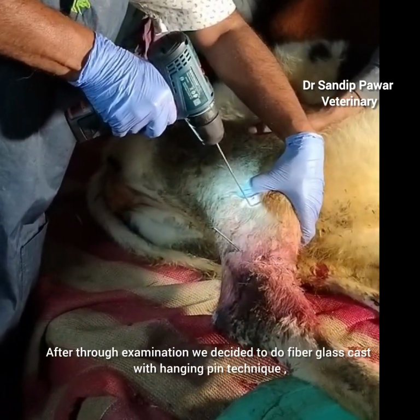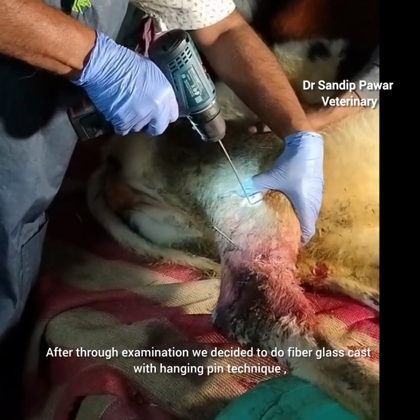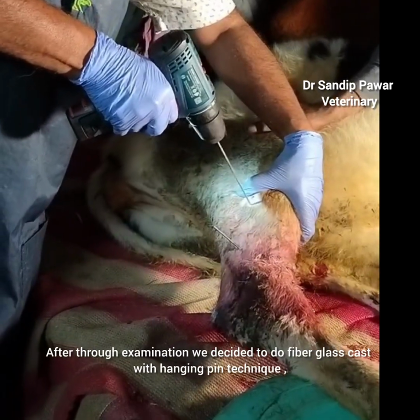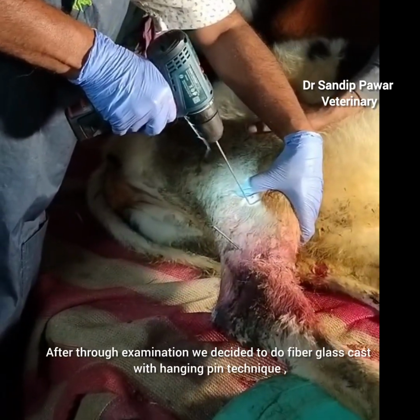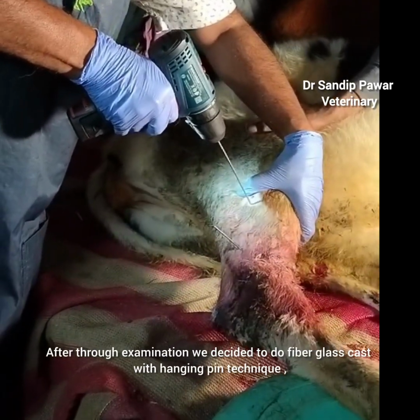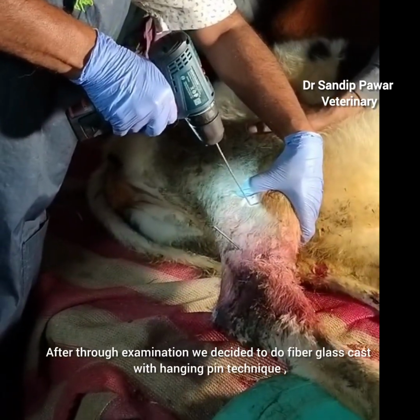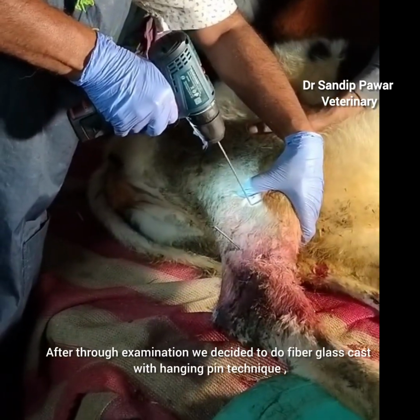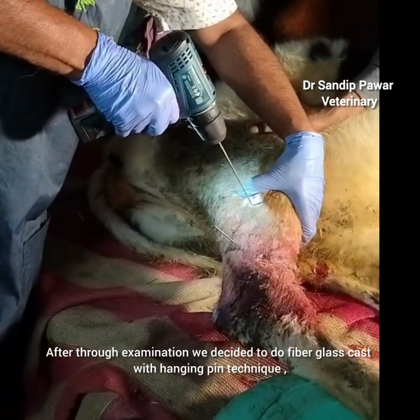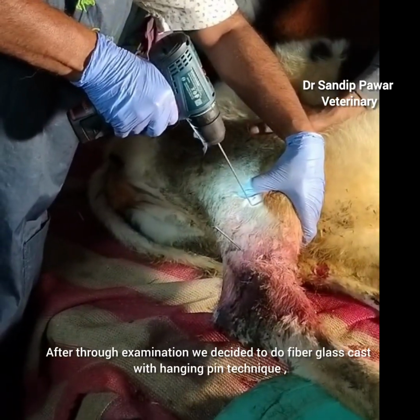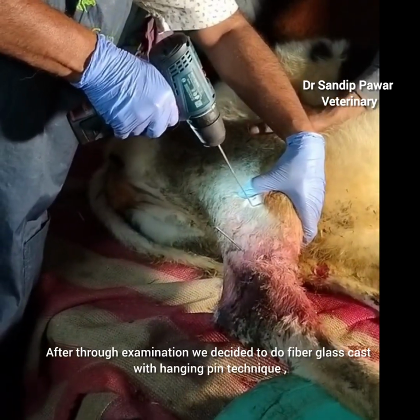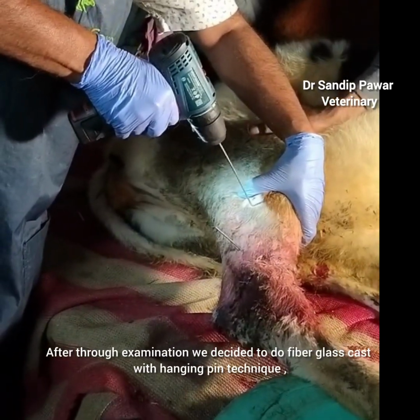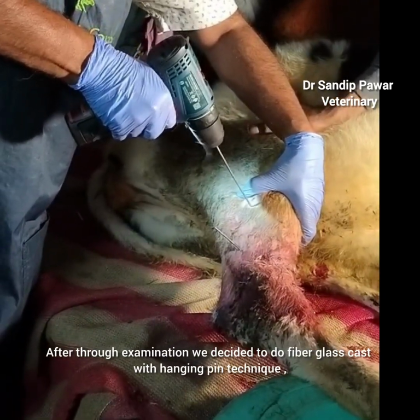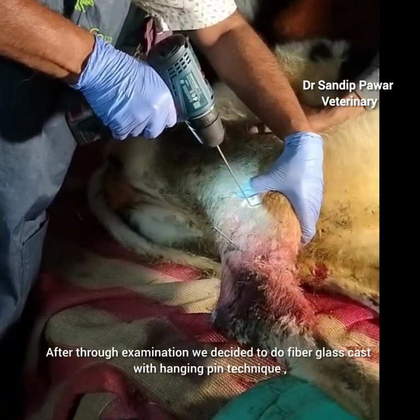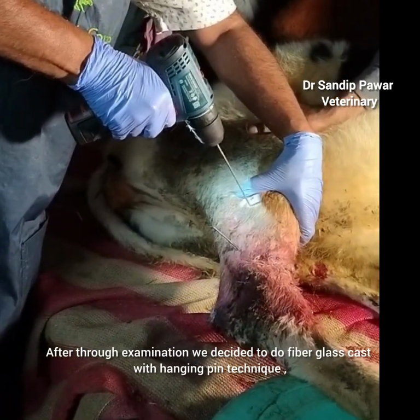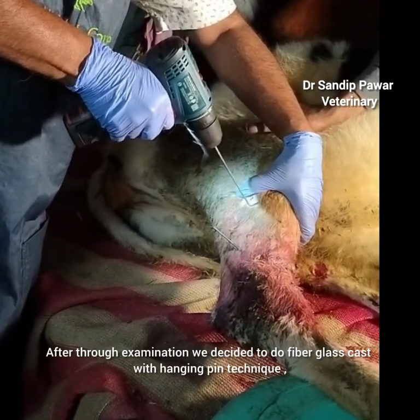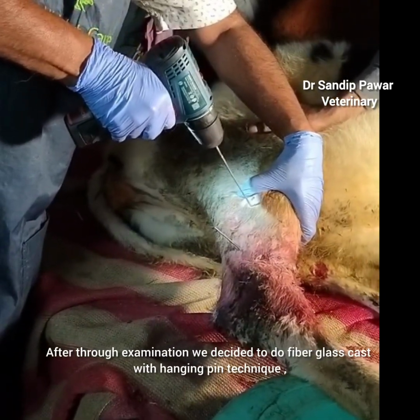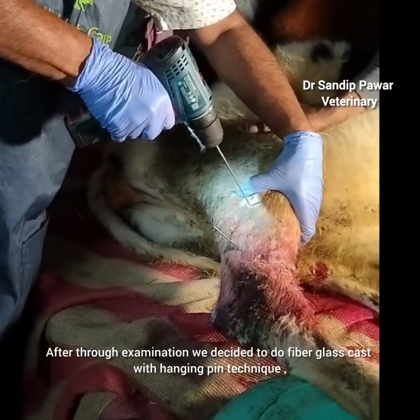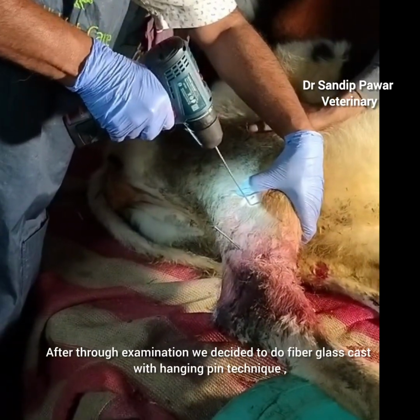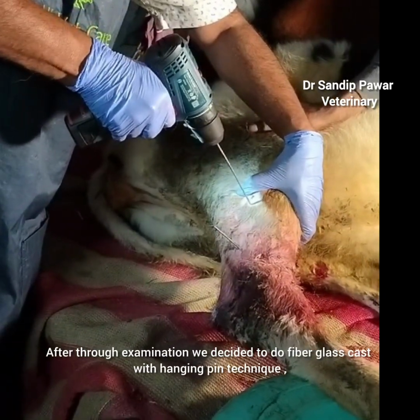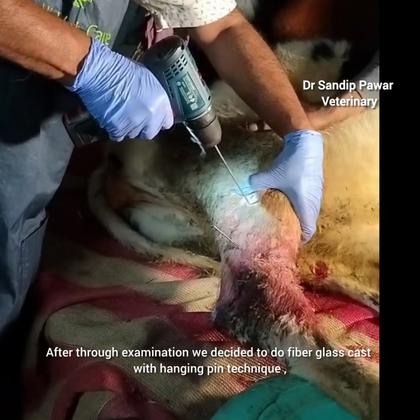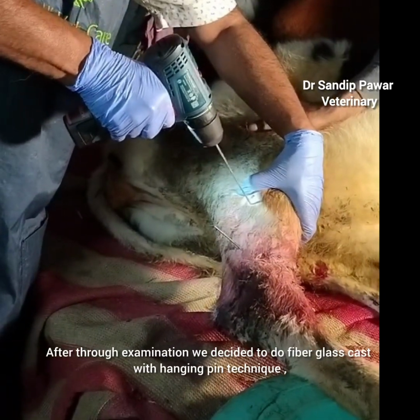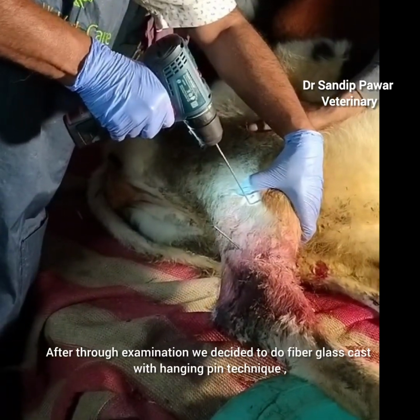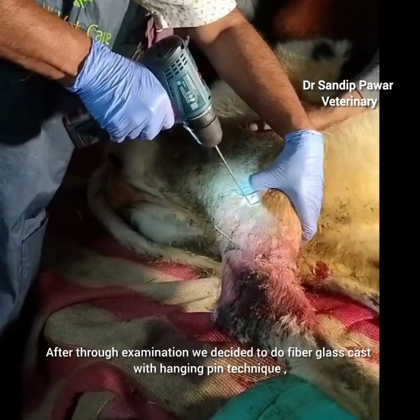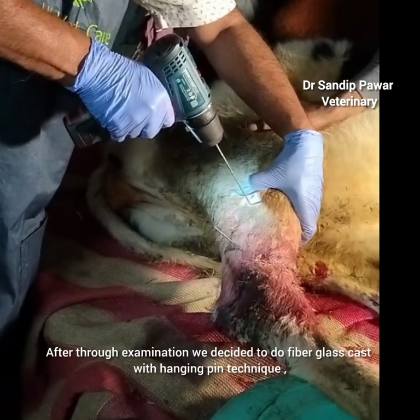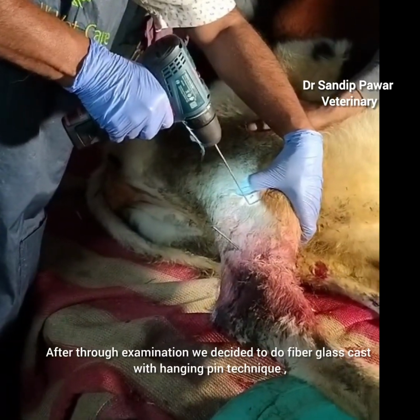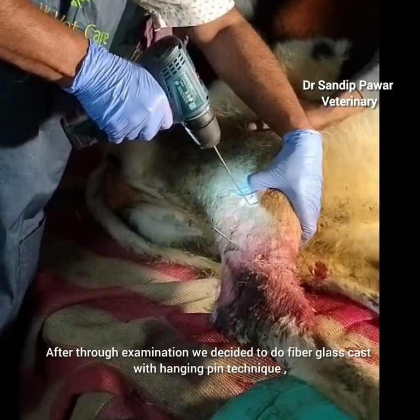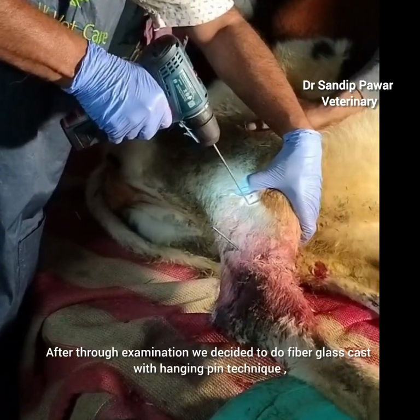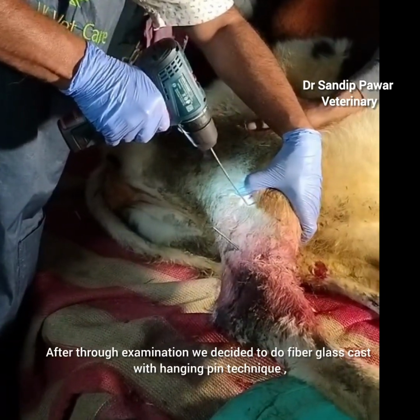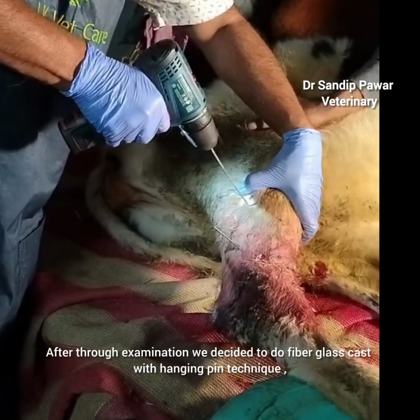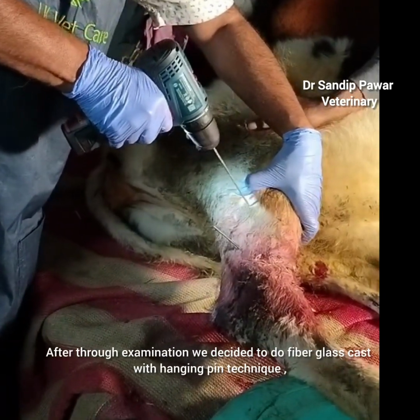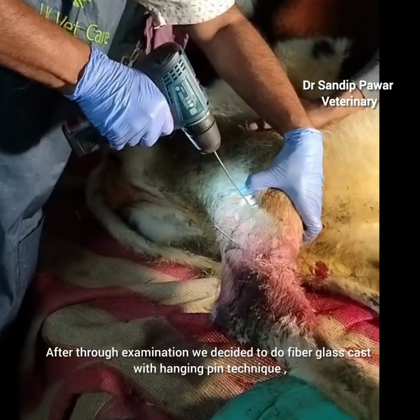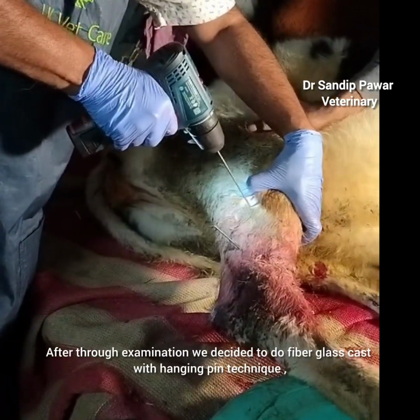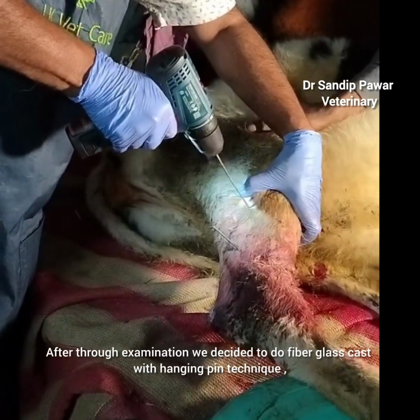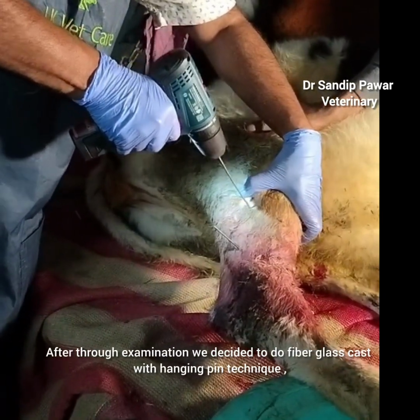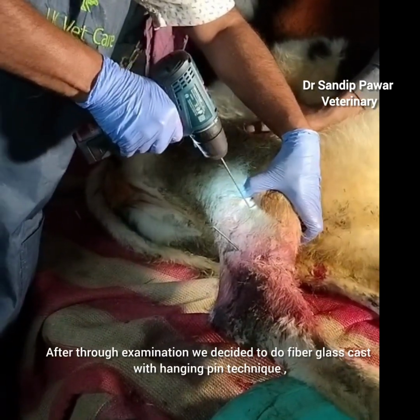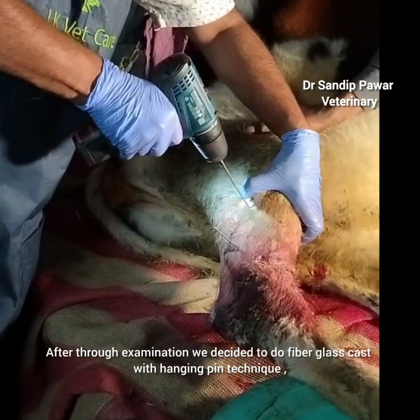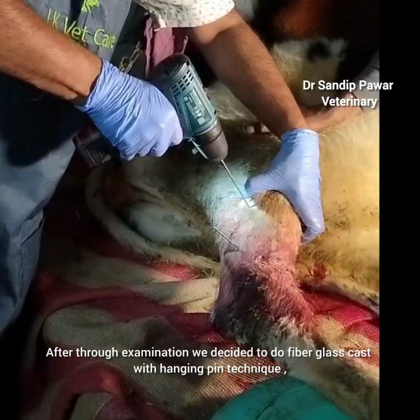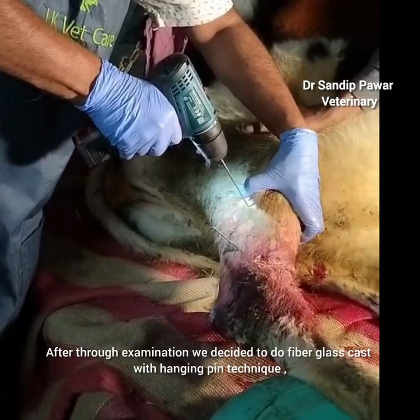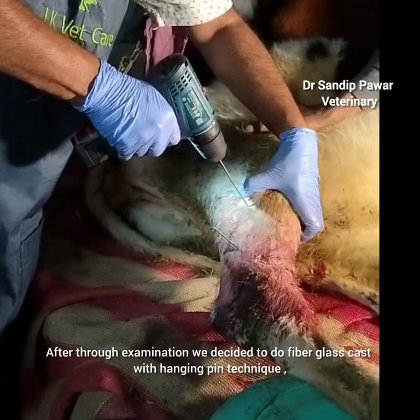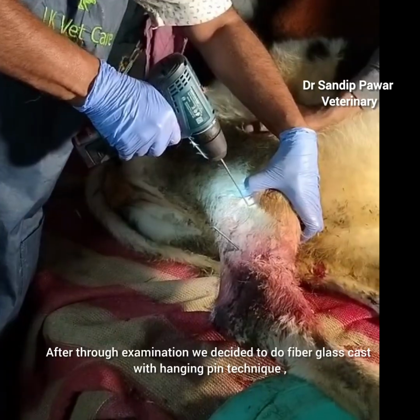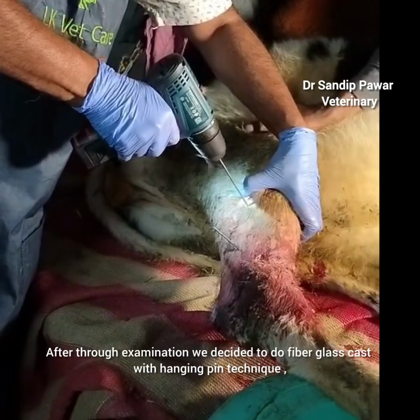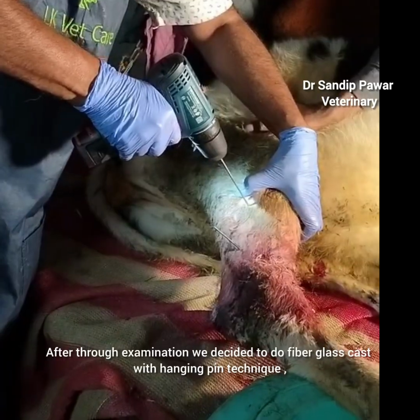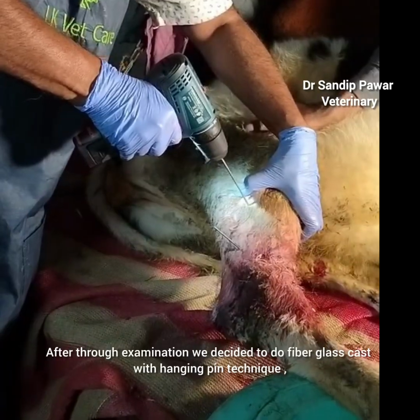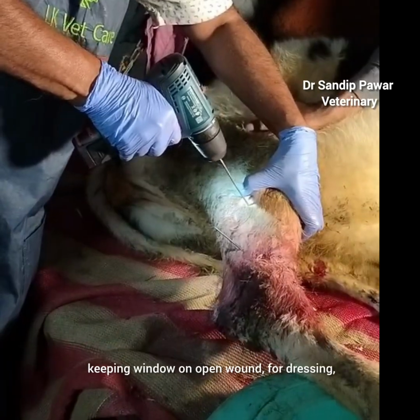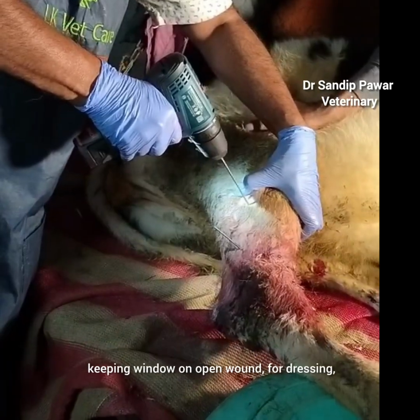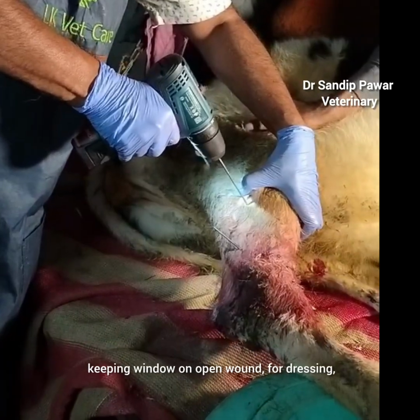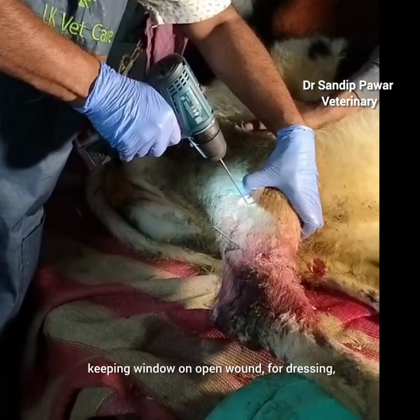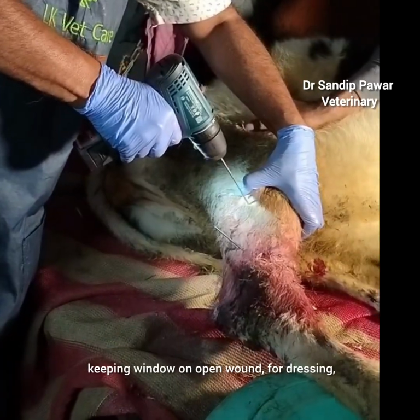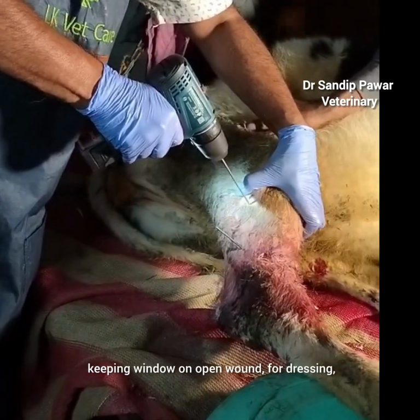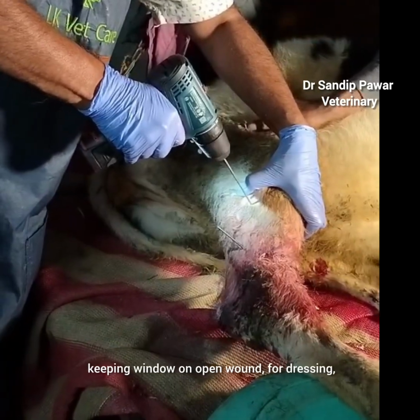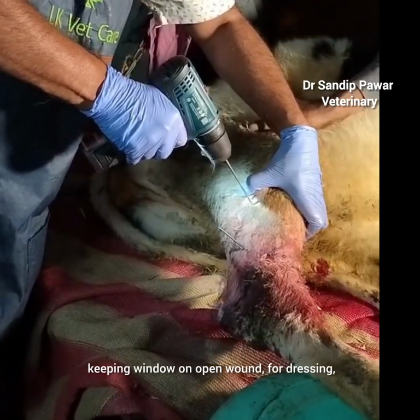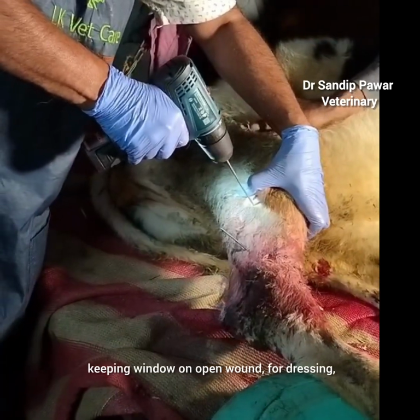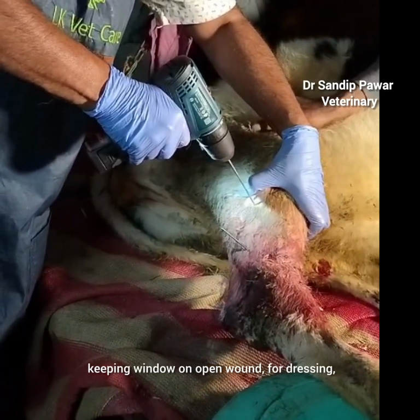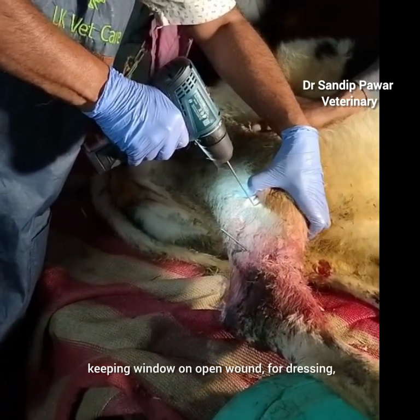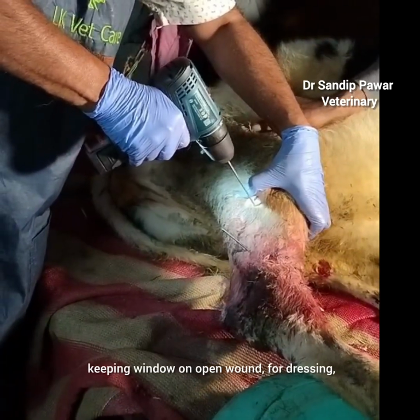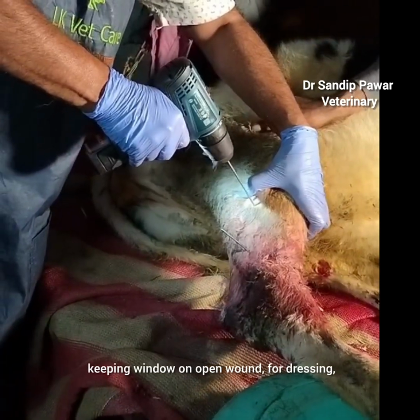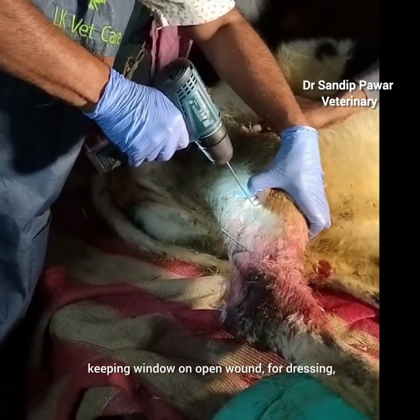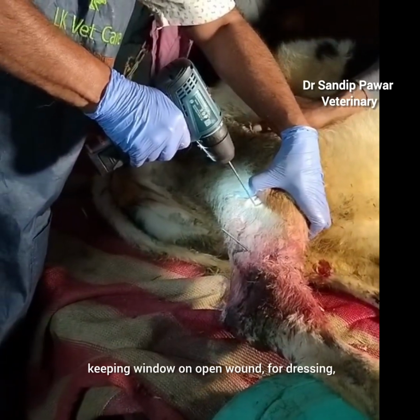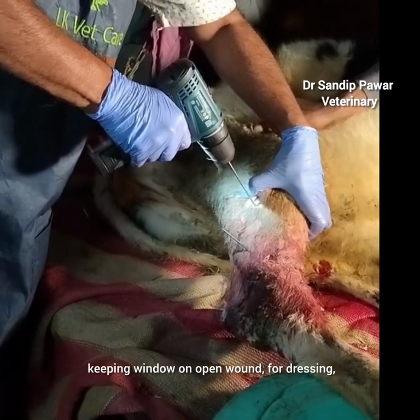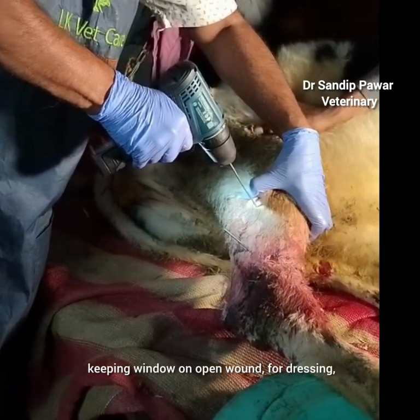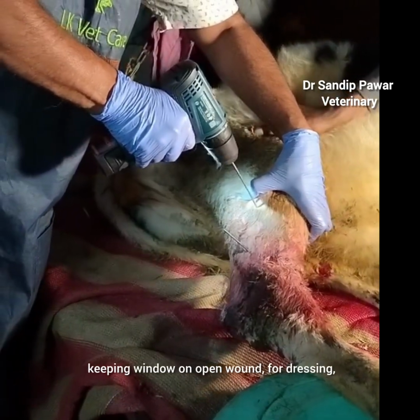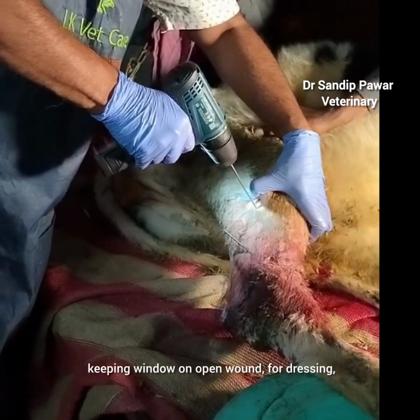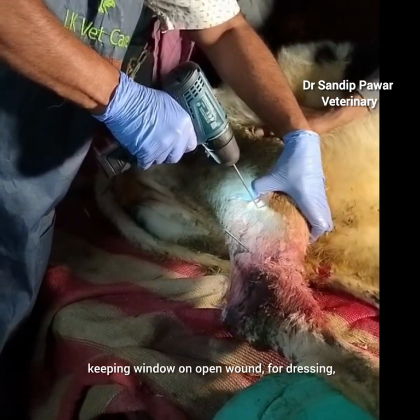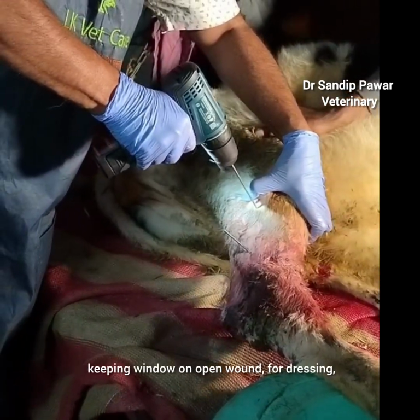After thorough examination, we decided to perform a fiberglass cast with a hanging pin technique, keeping a window on the open wound for dressing access.